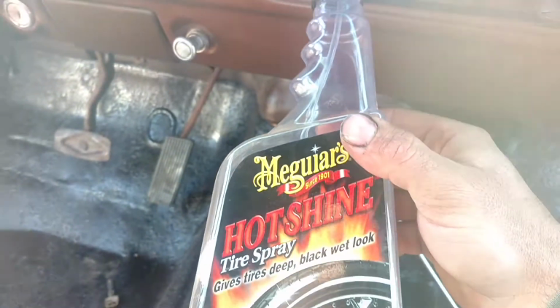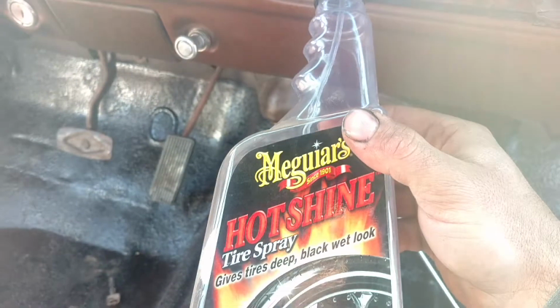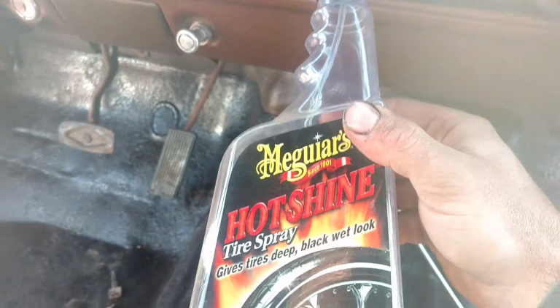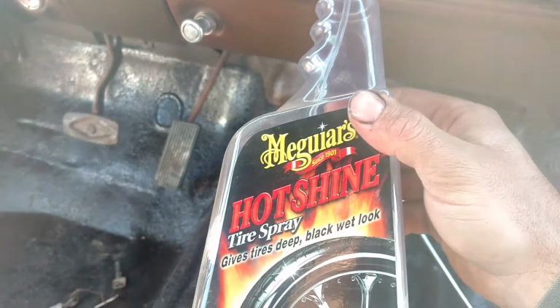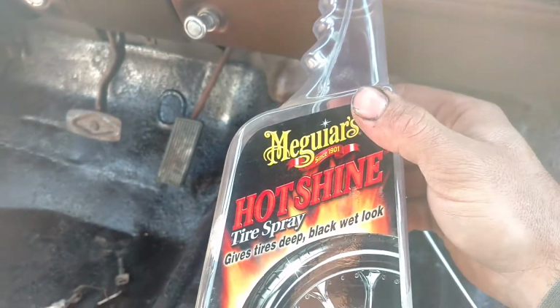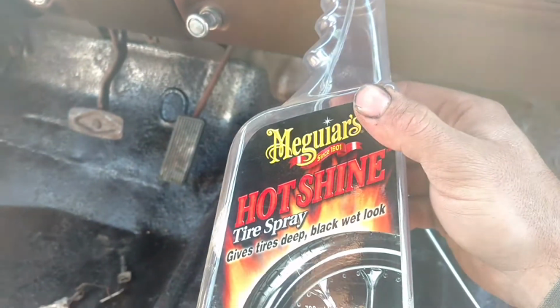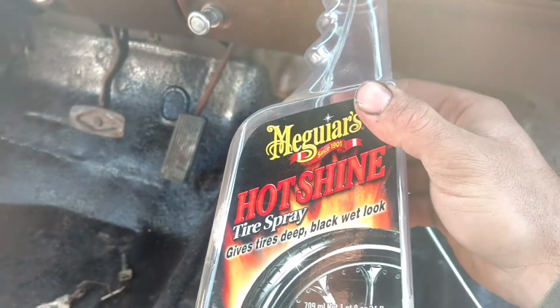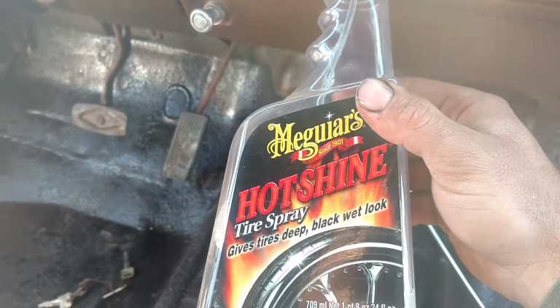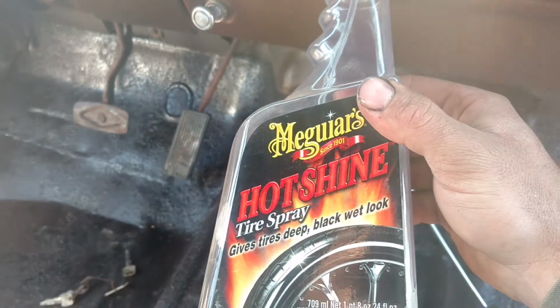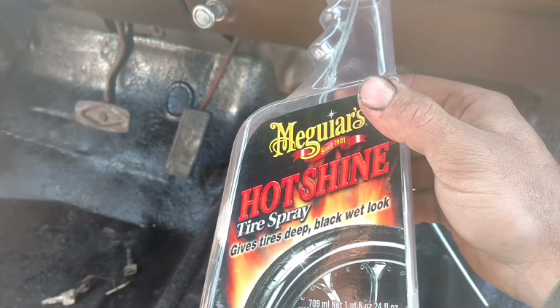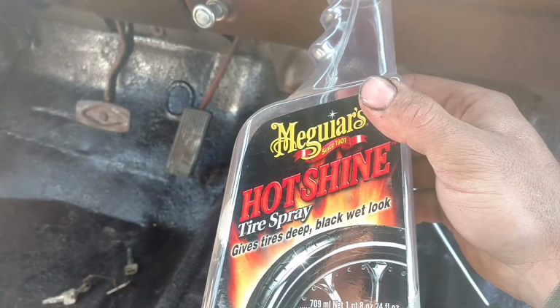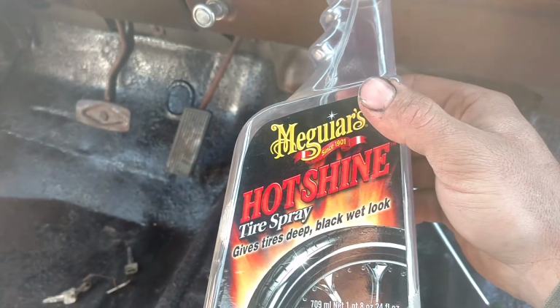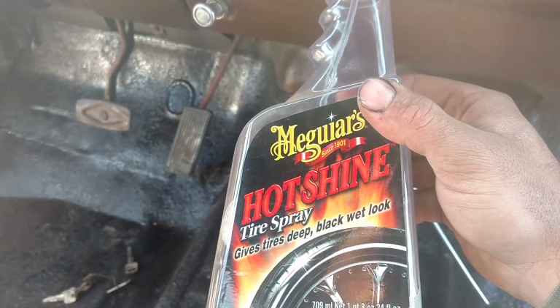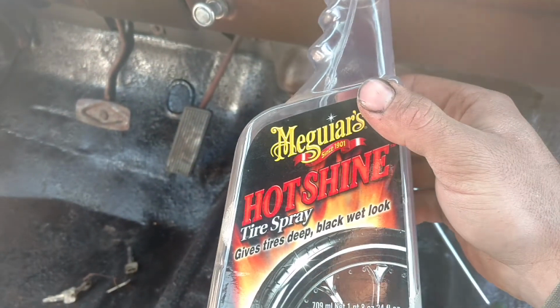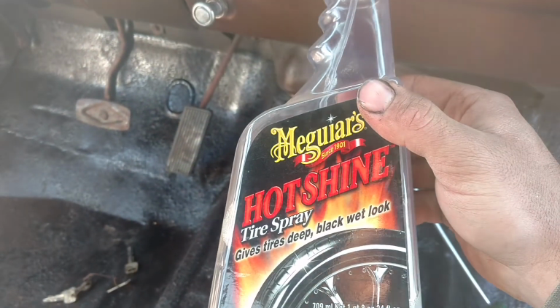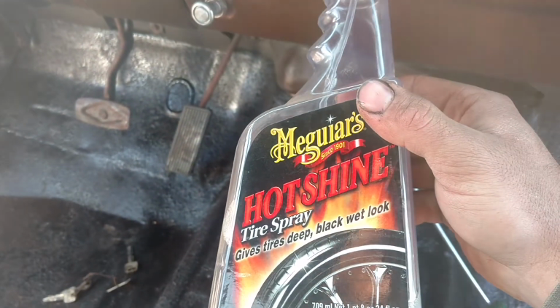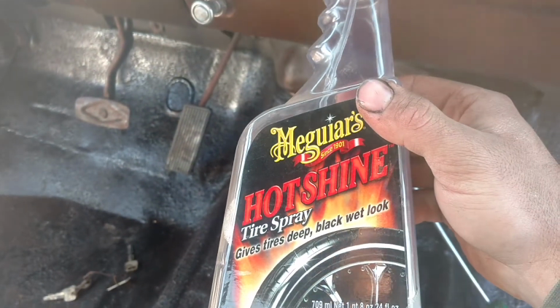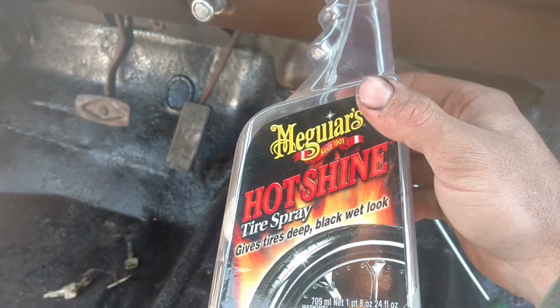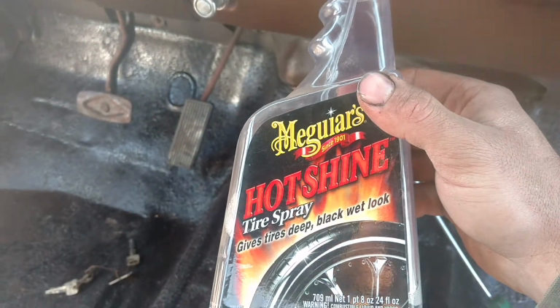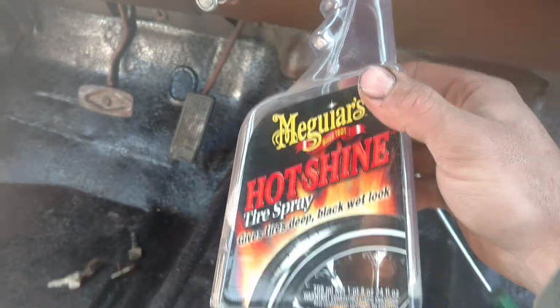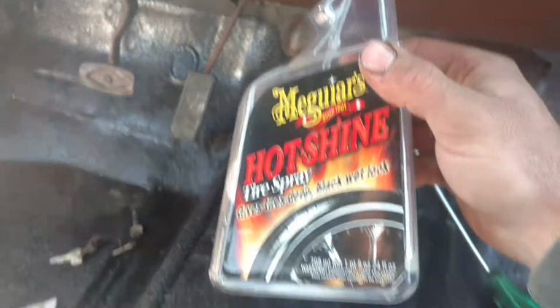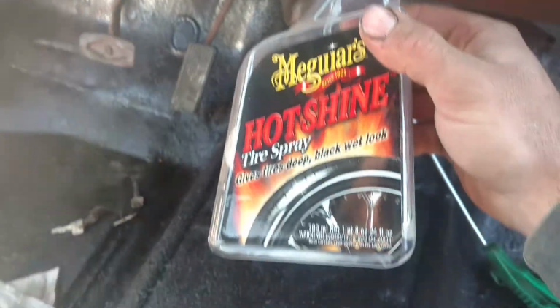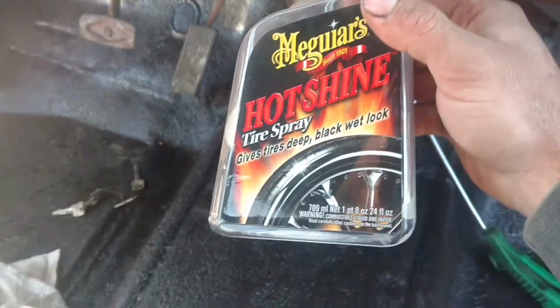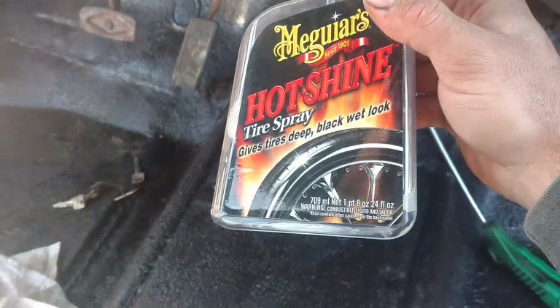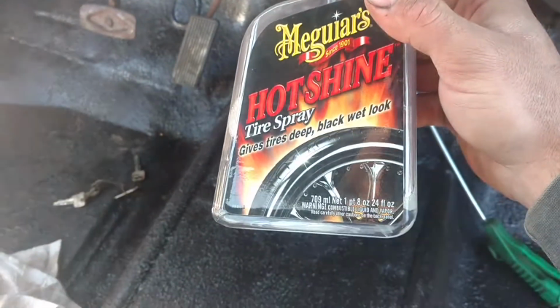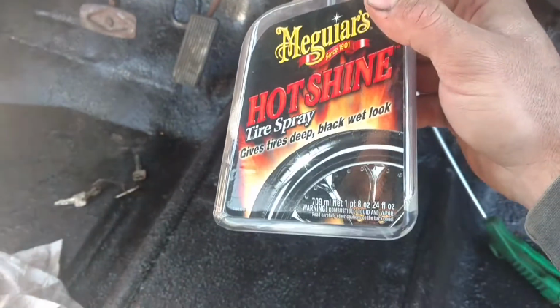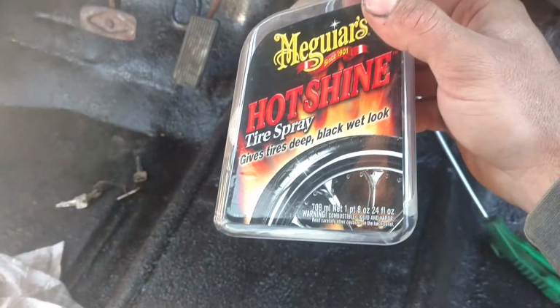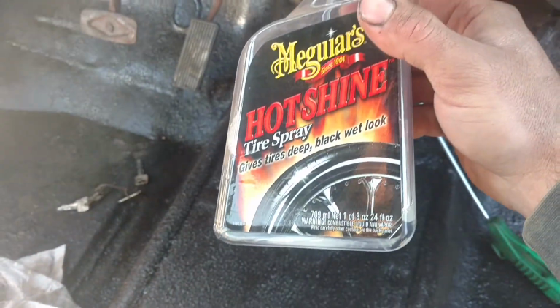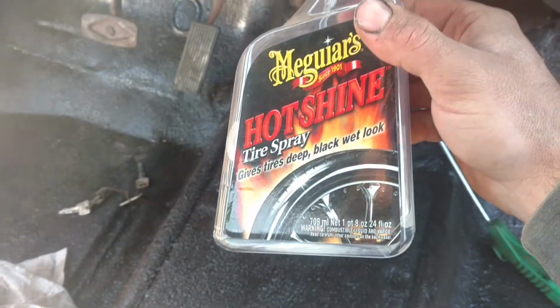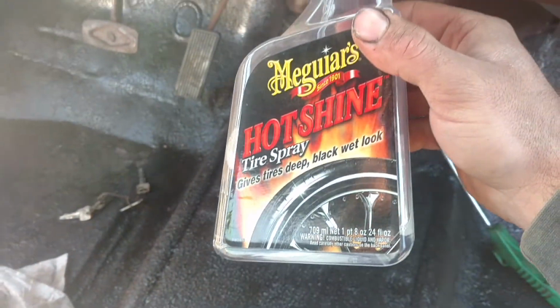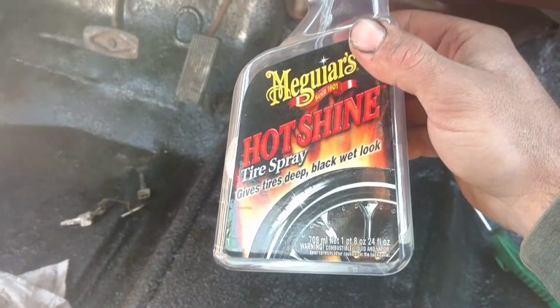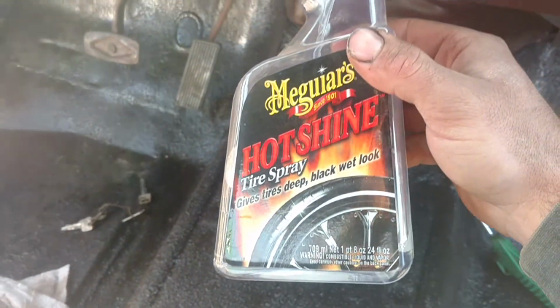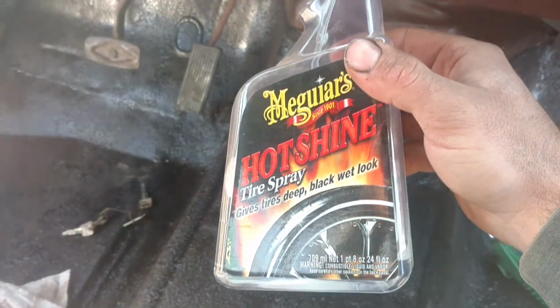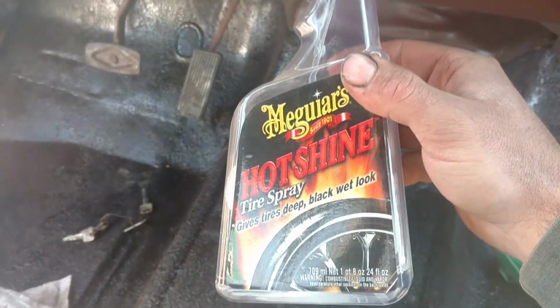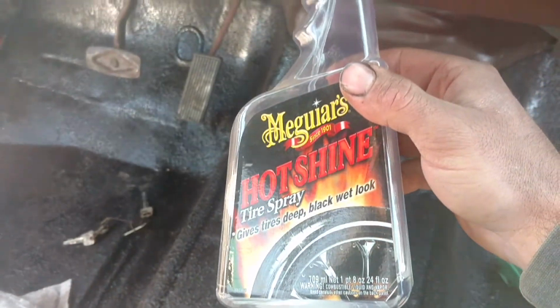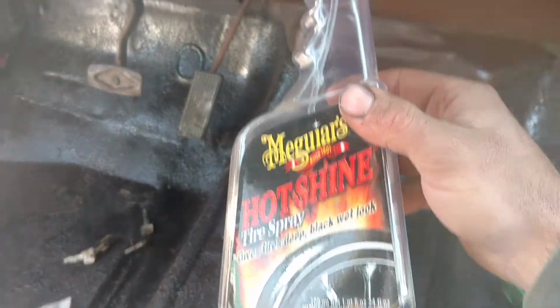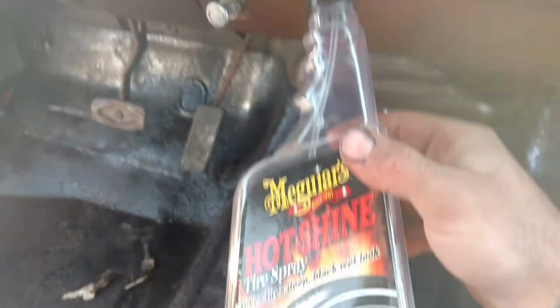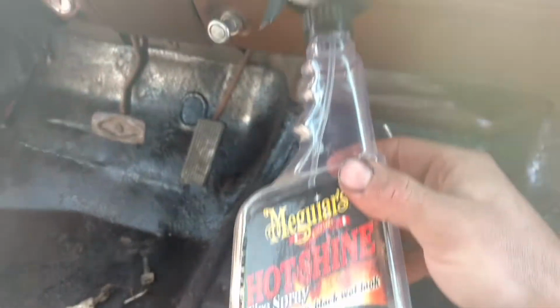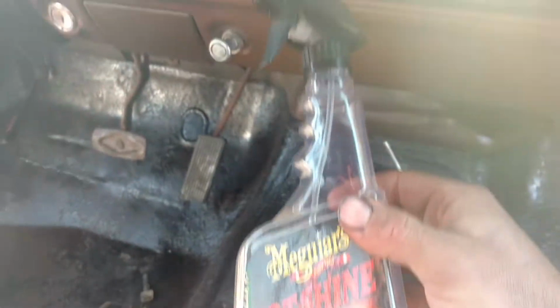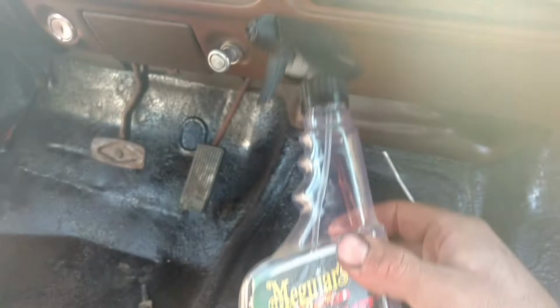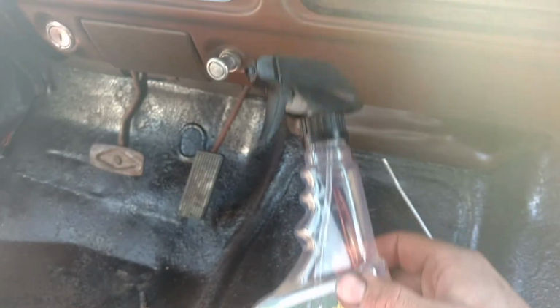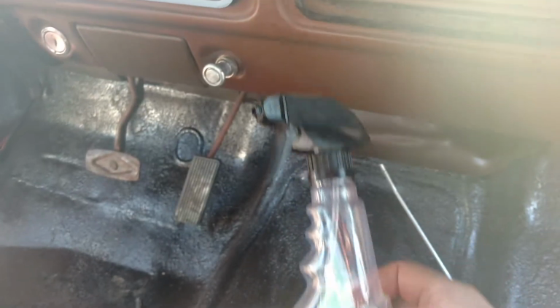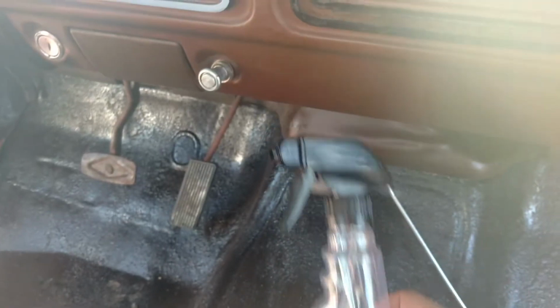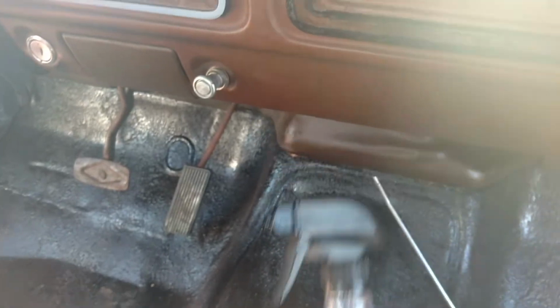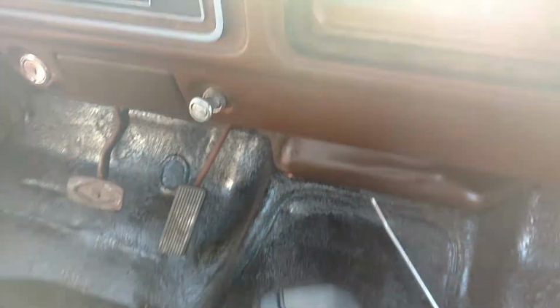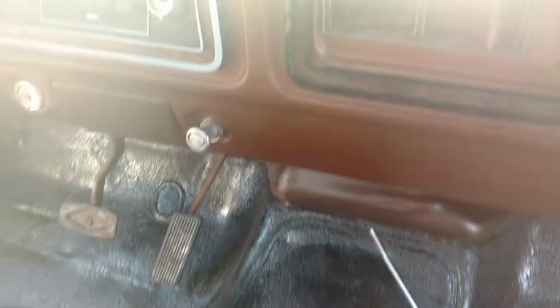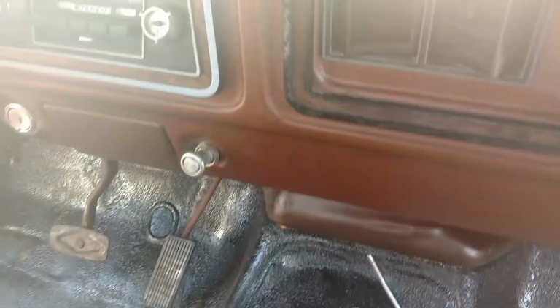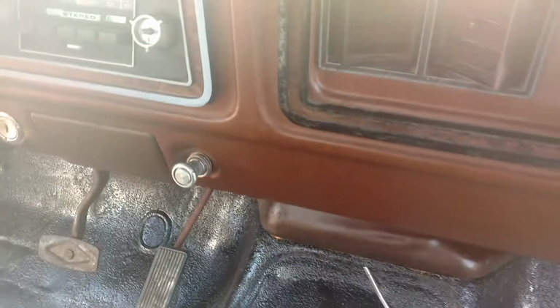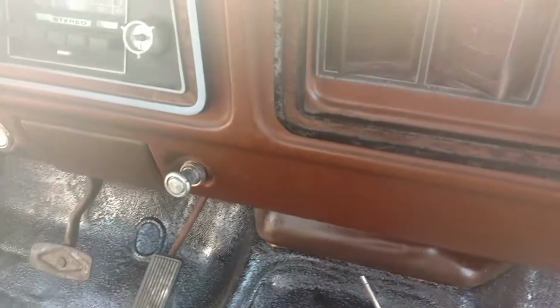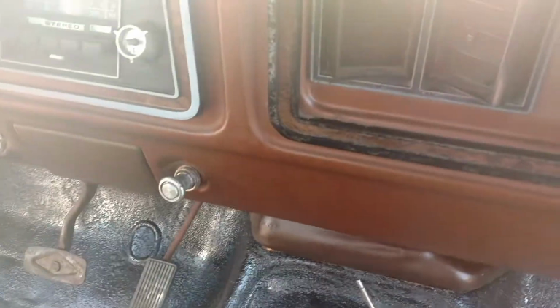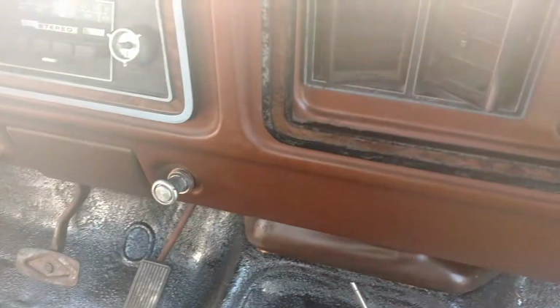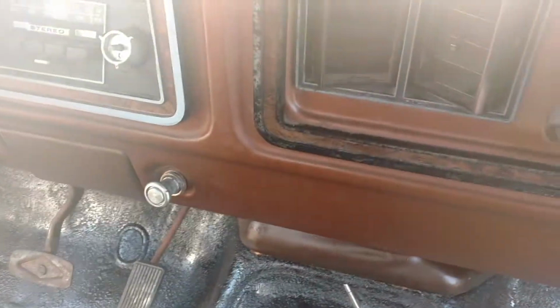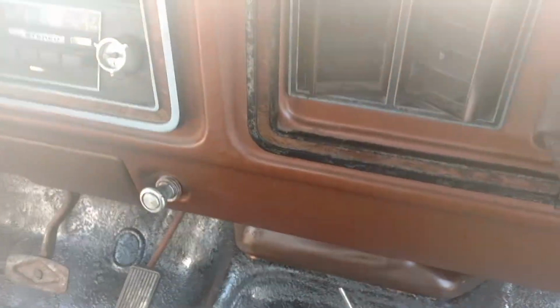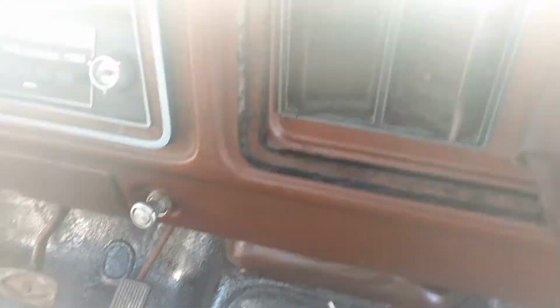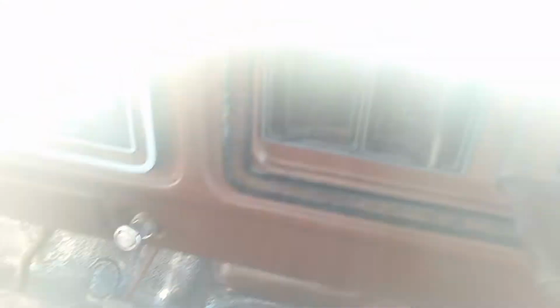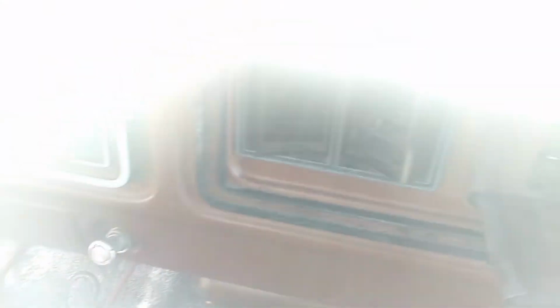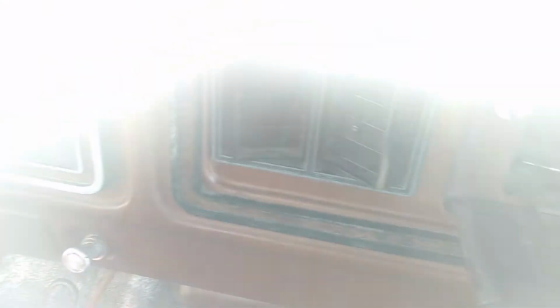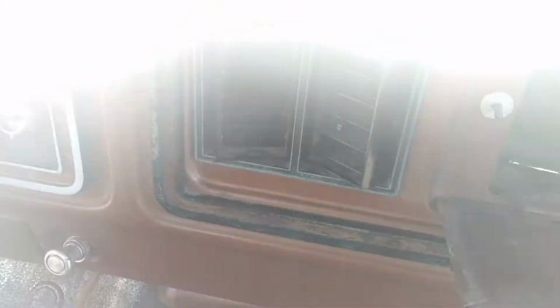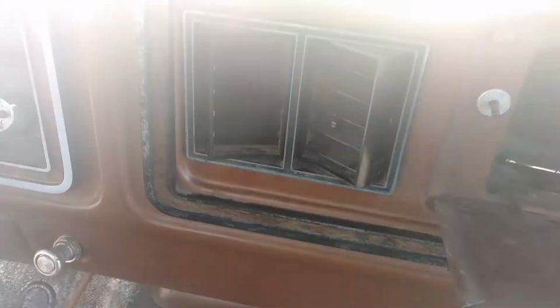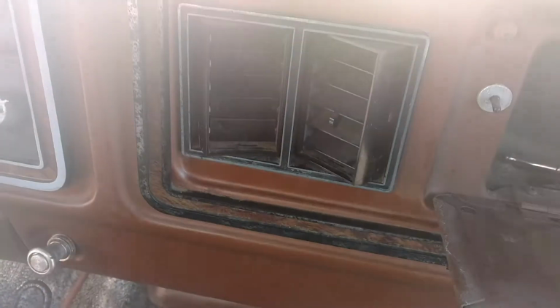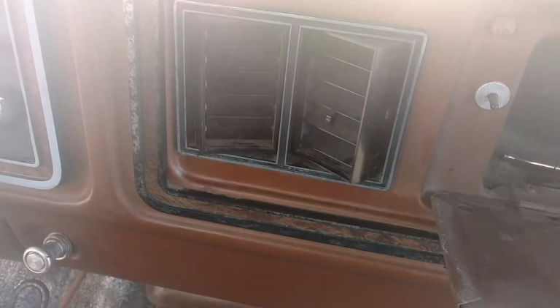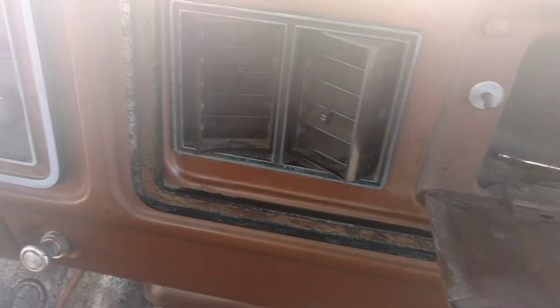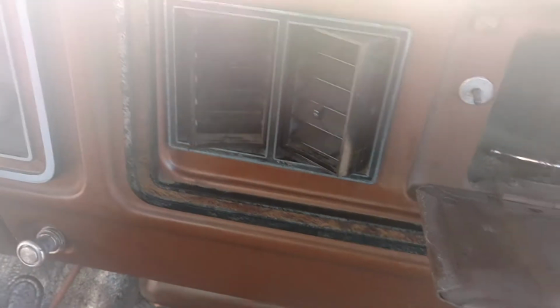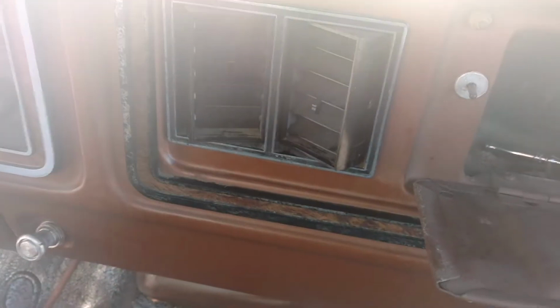We have TigerShine. It works great — great on vinyl and plastic and rubber.